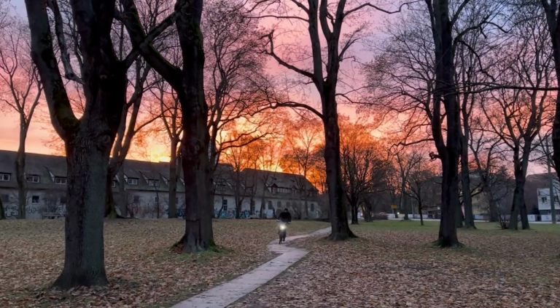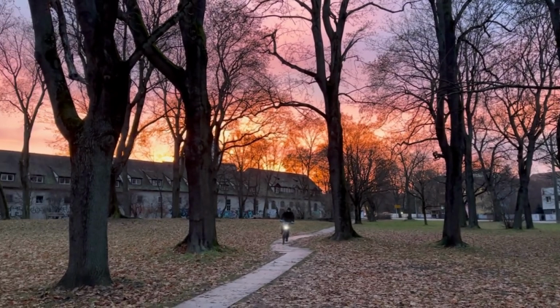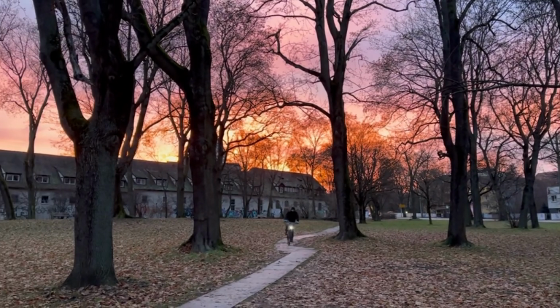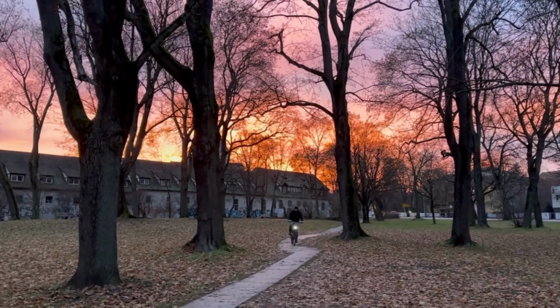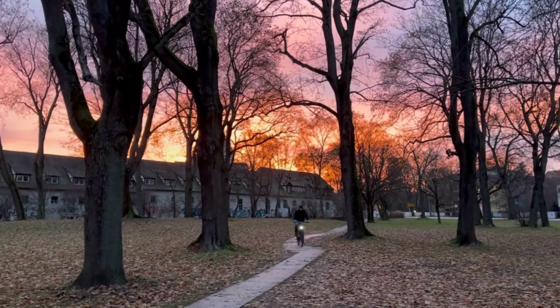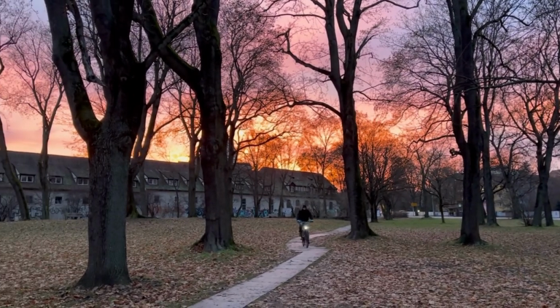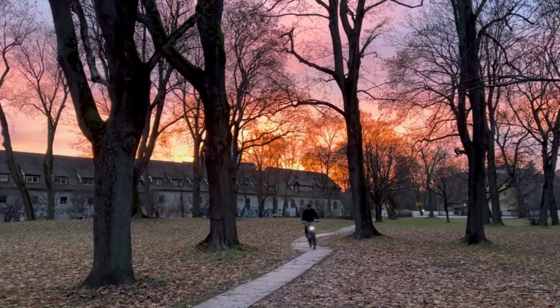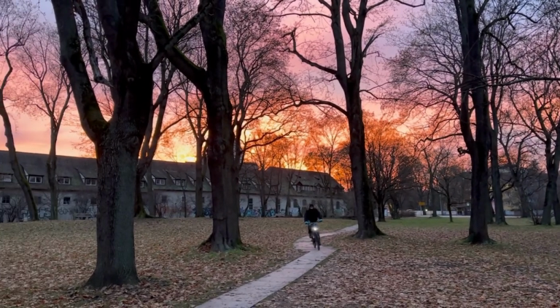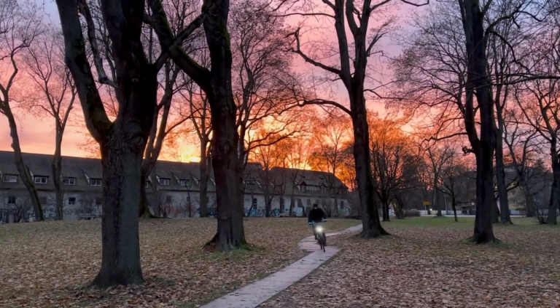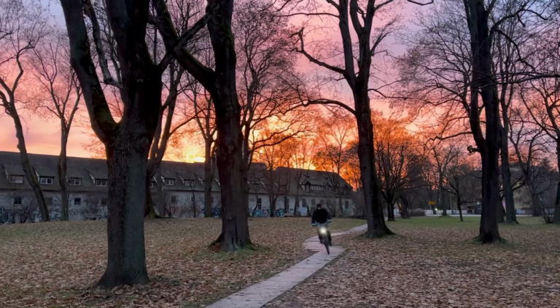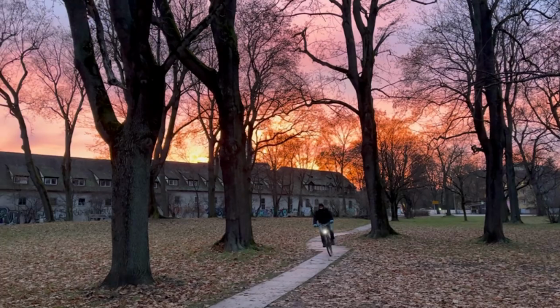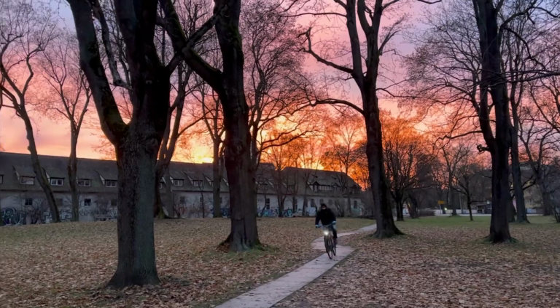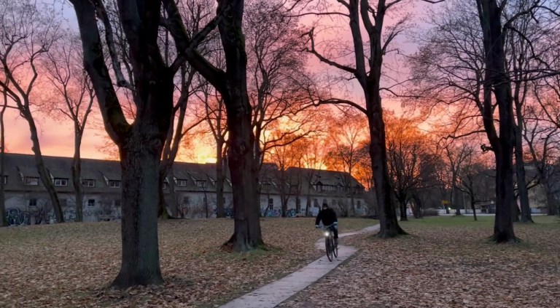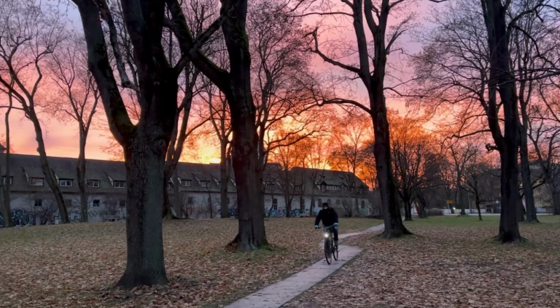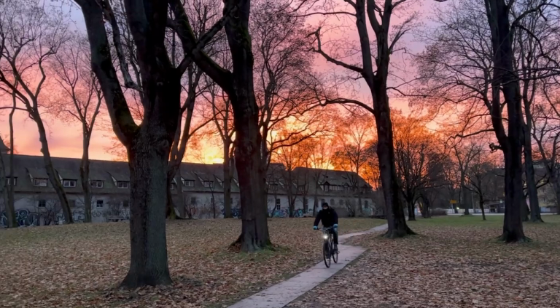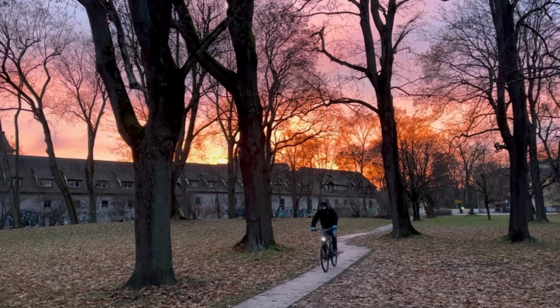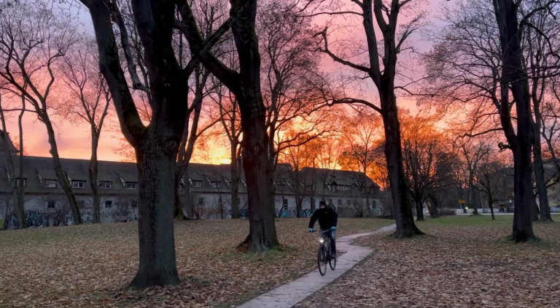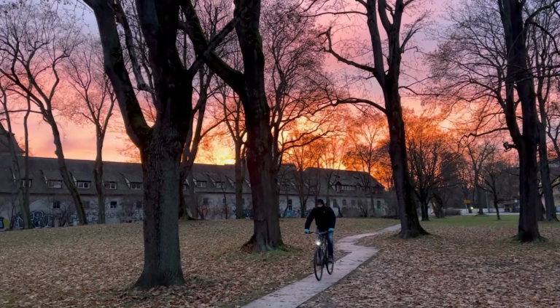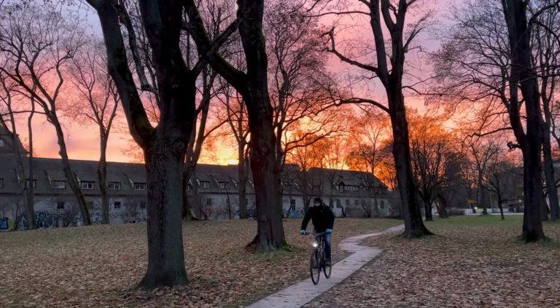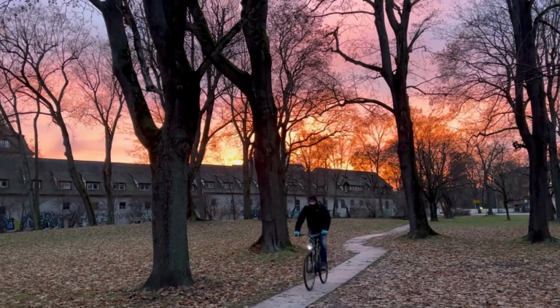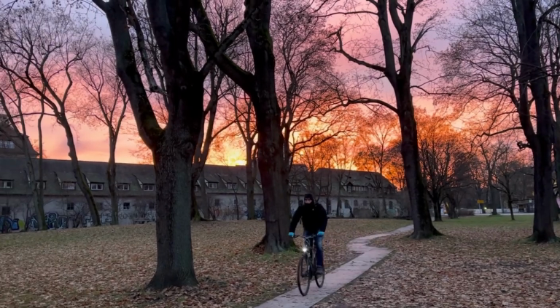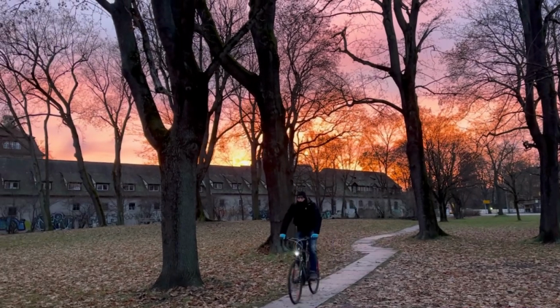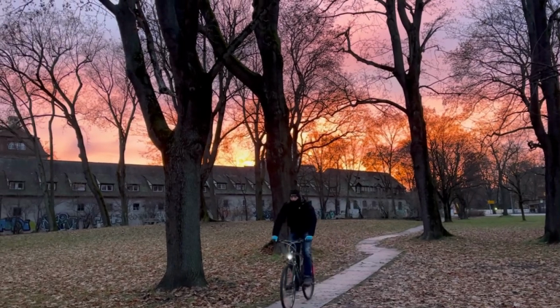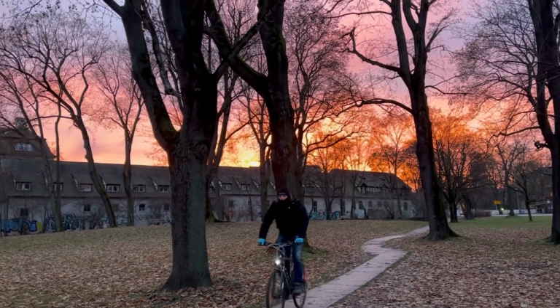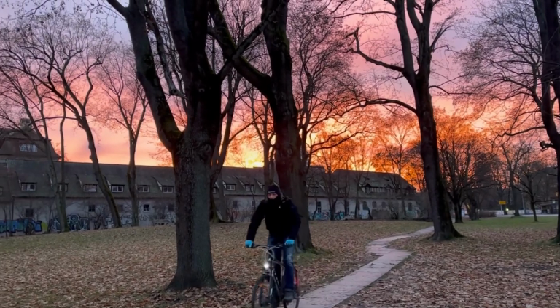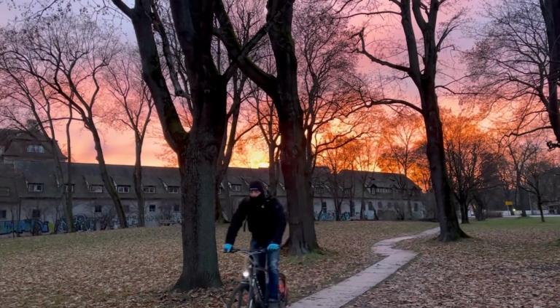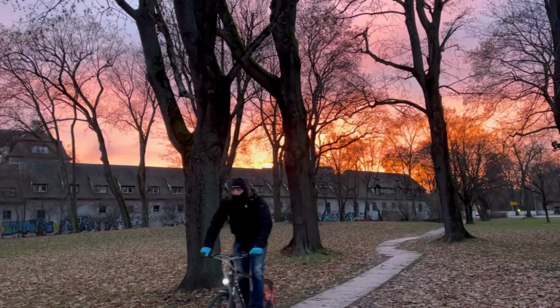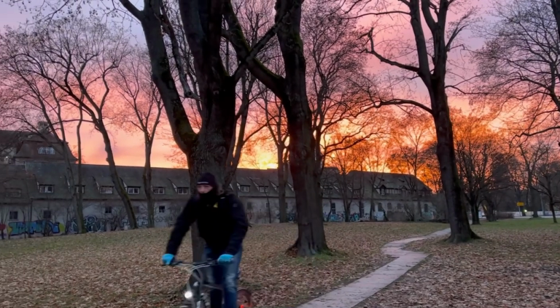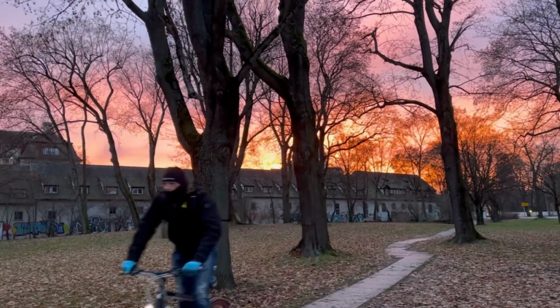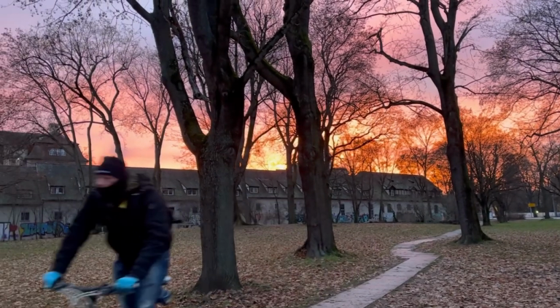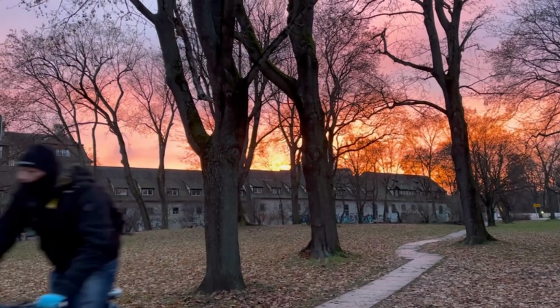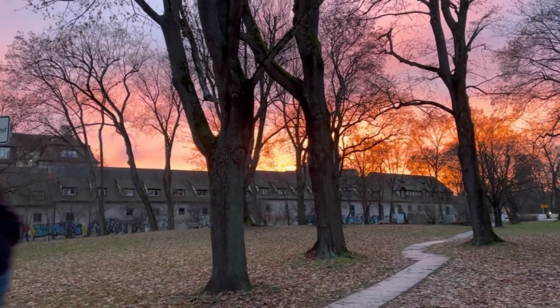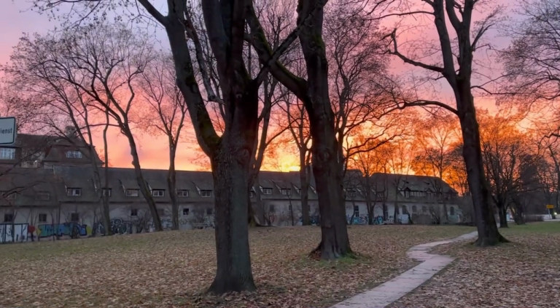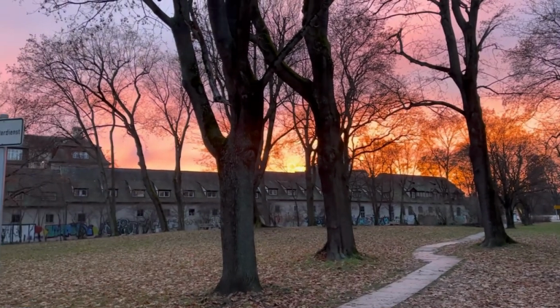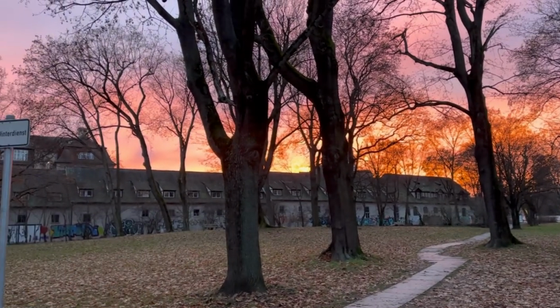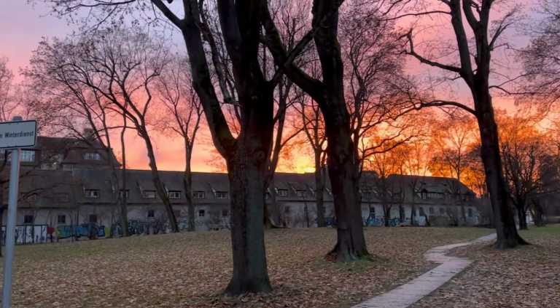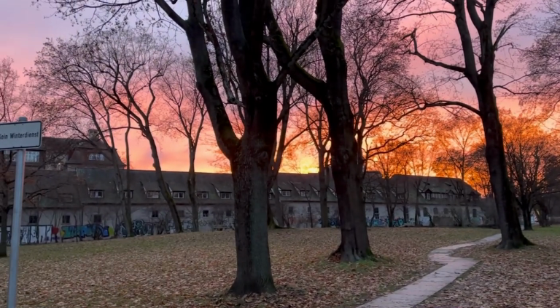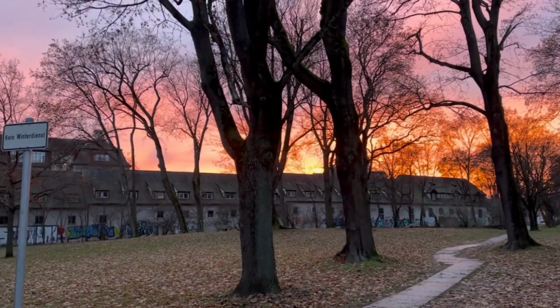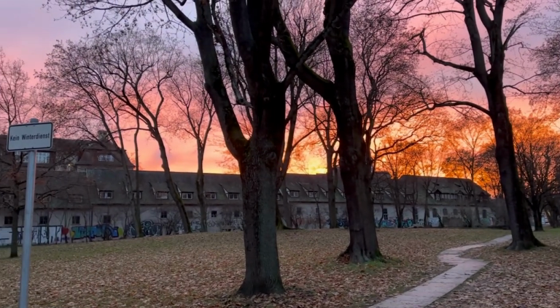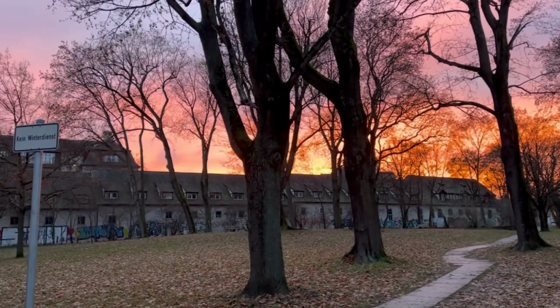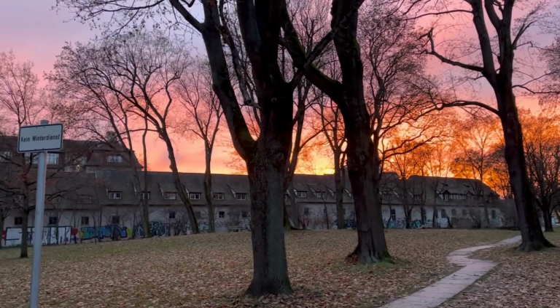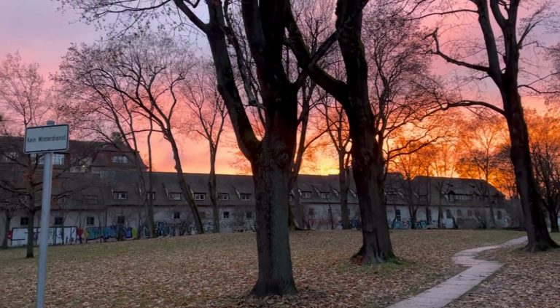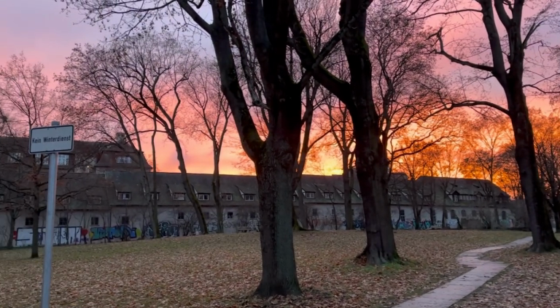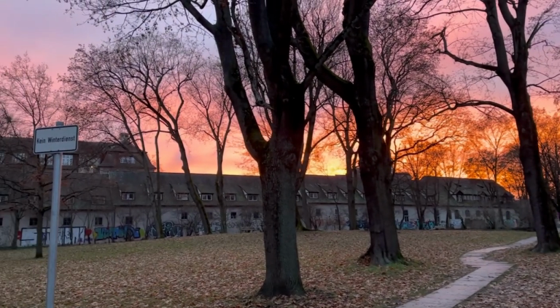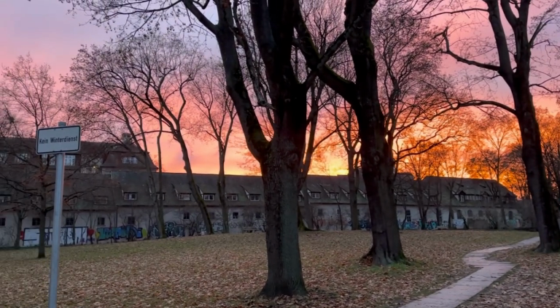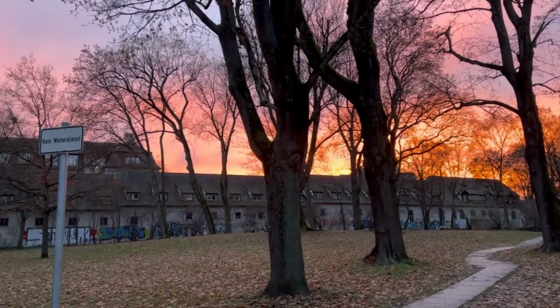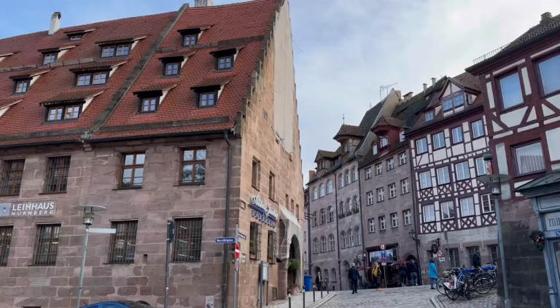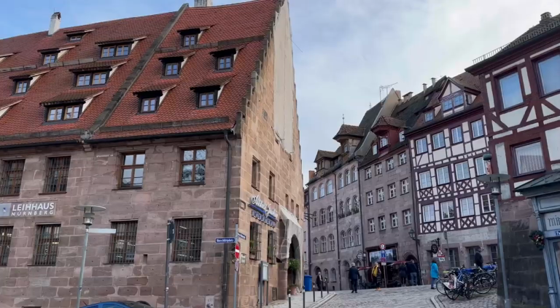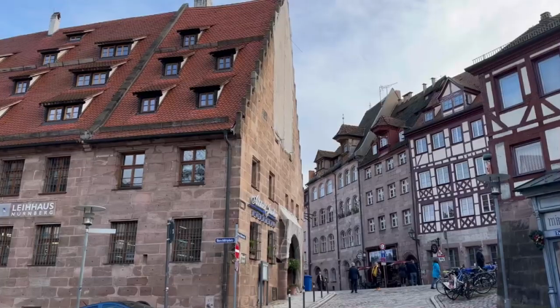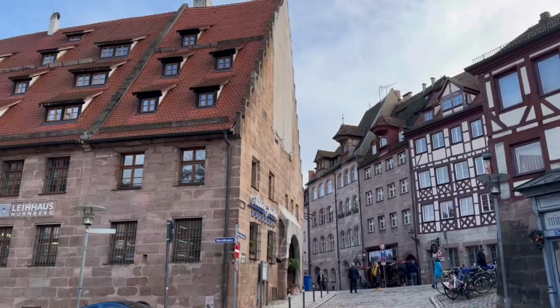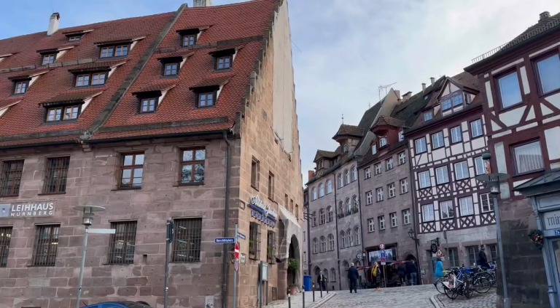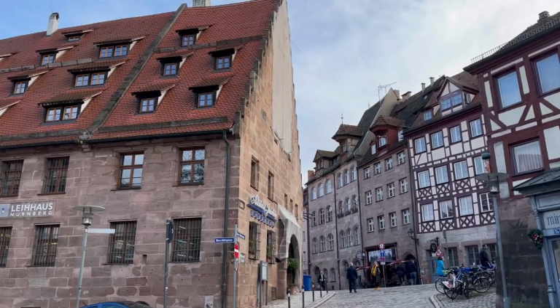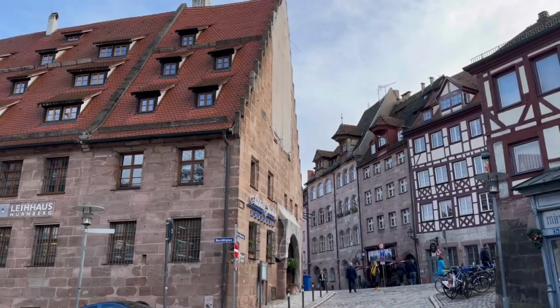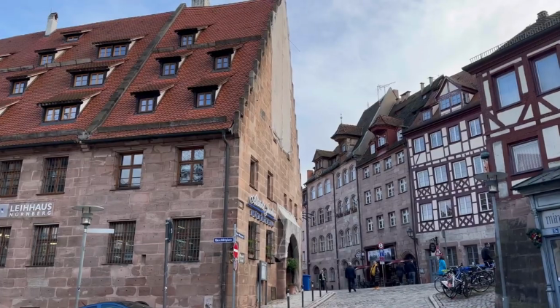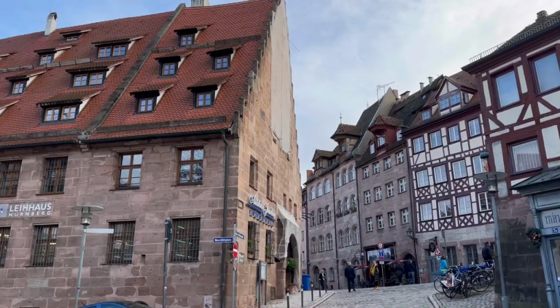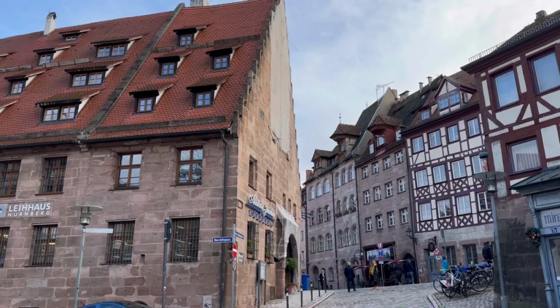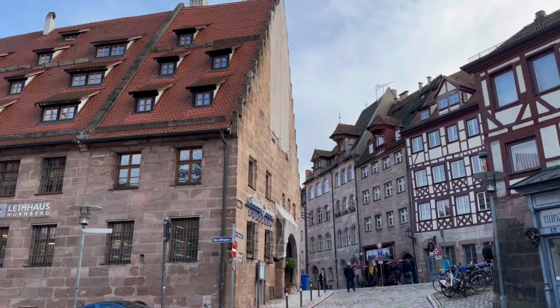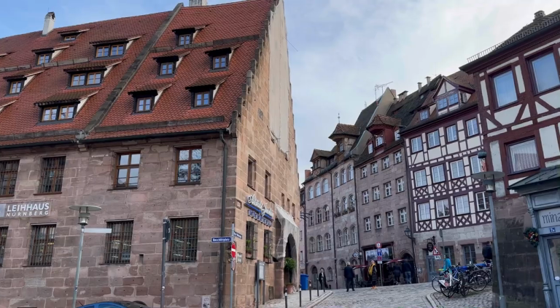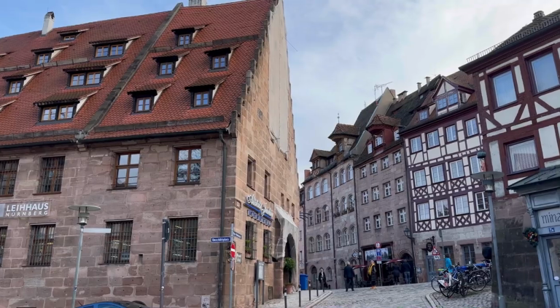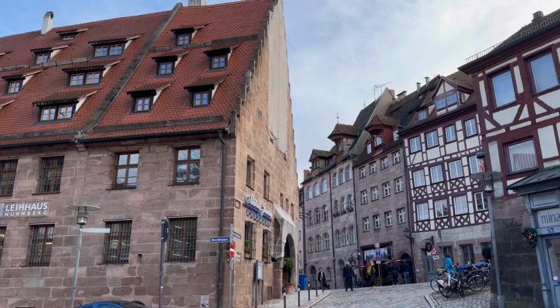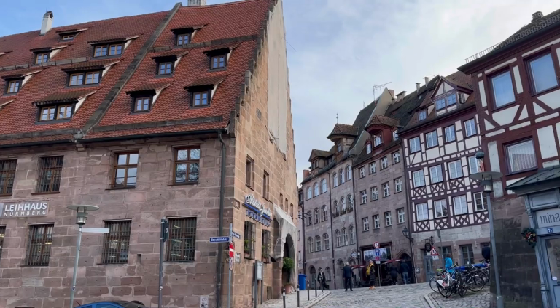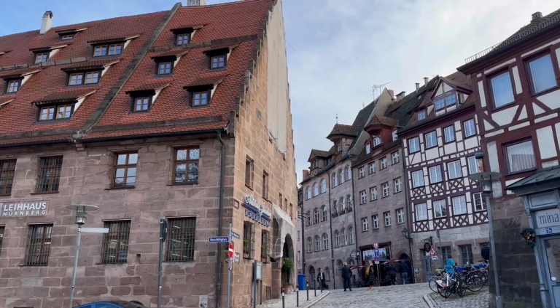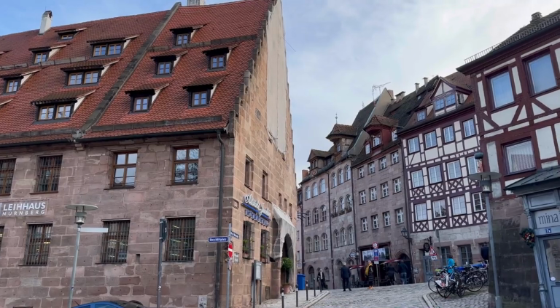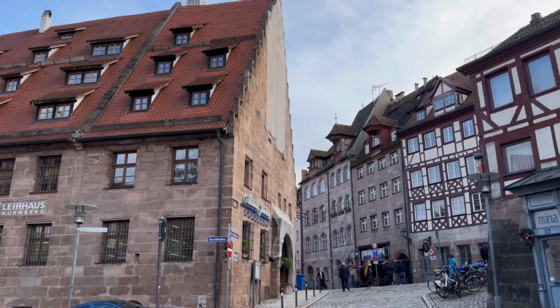Our last day in Nuremberg was spent in the Germanisches Nationalmuseum, and it took almost a full day to cover it.